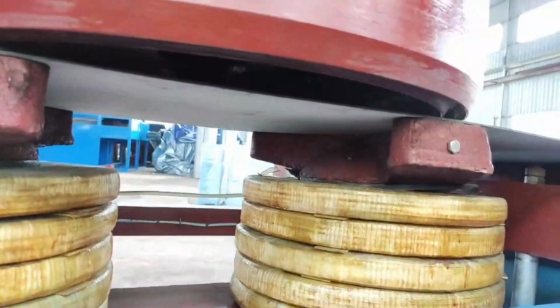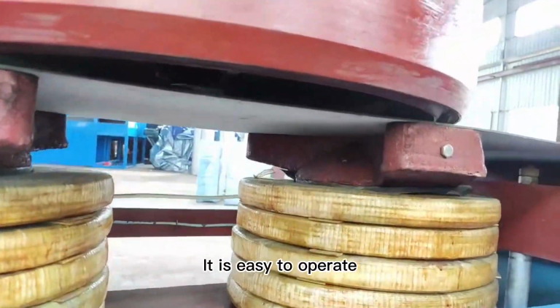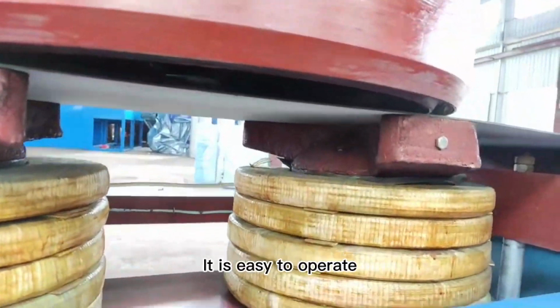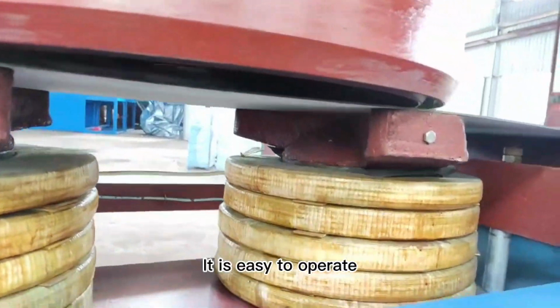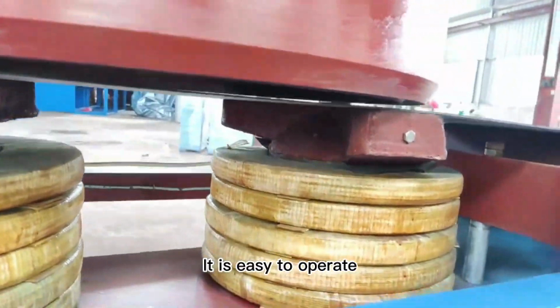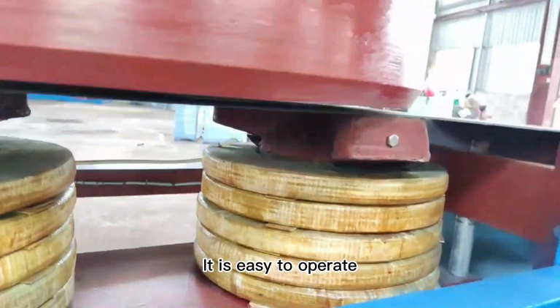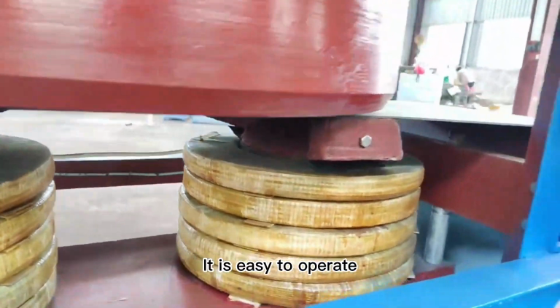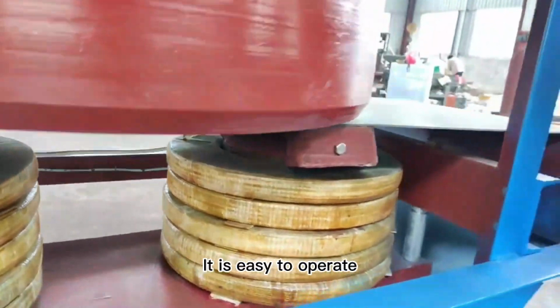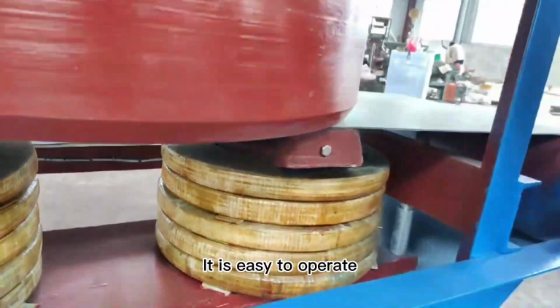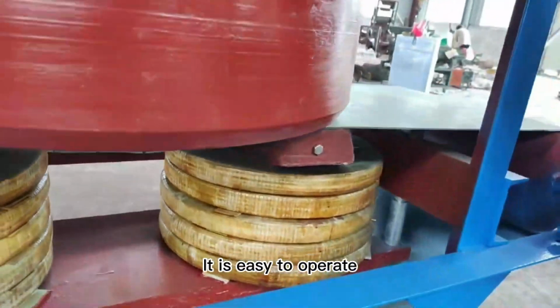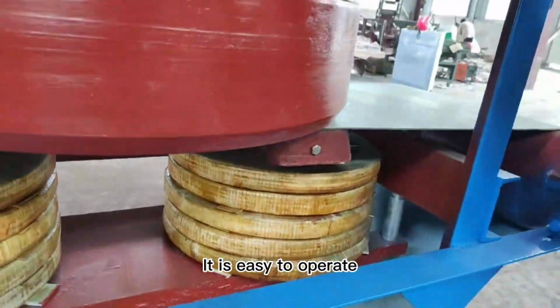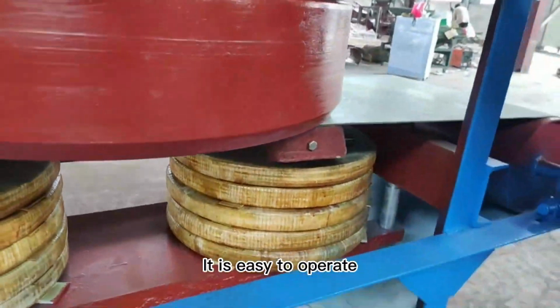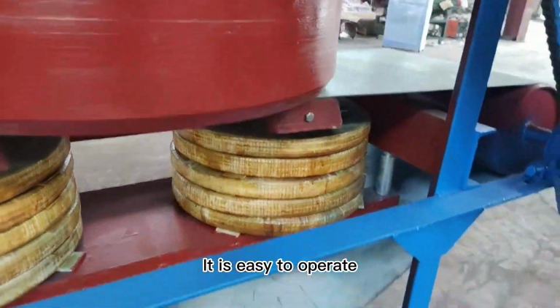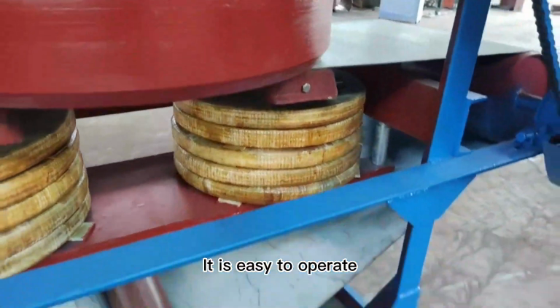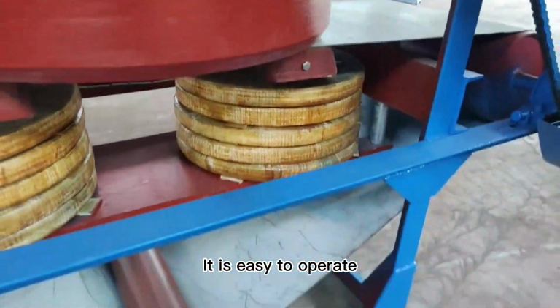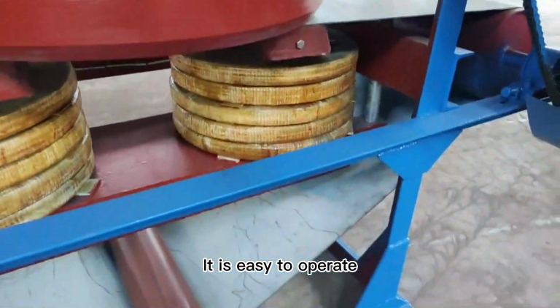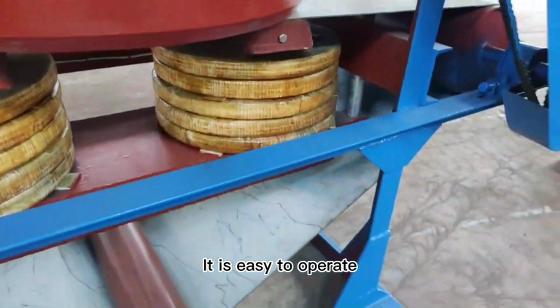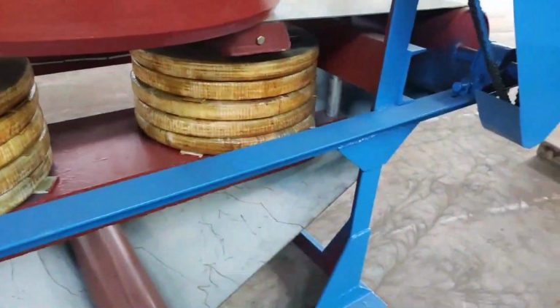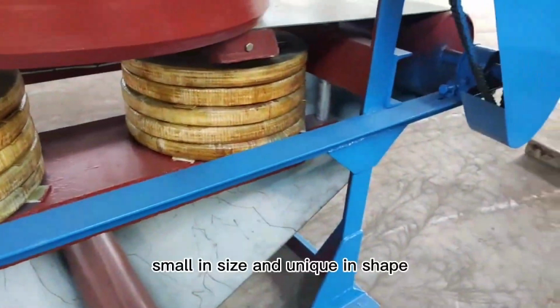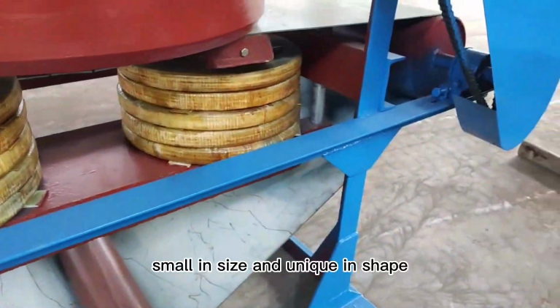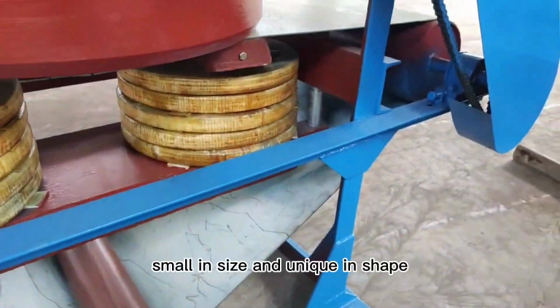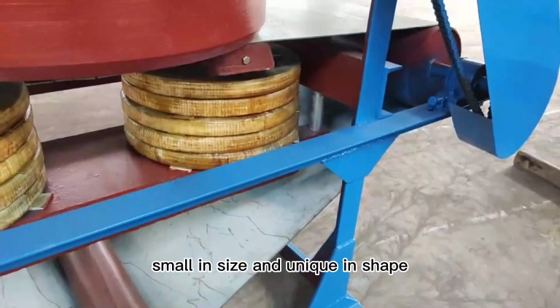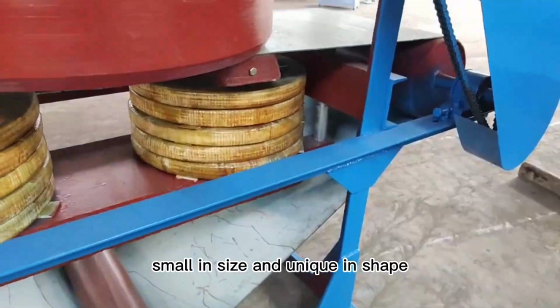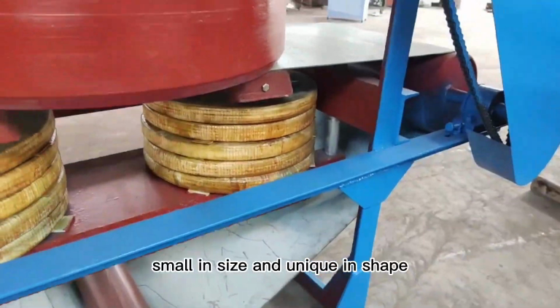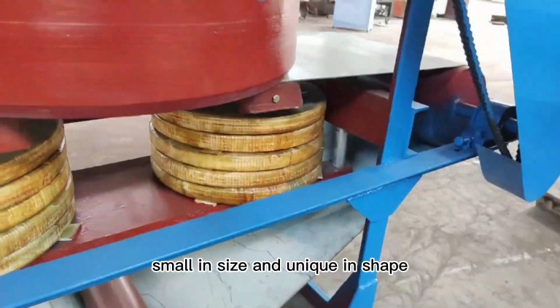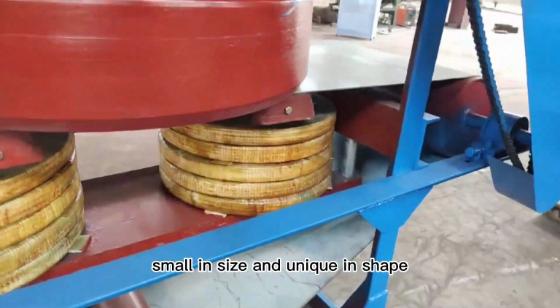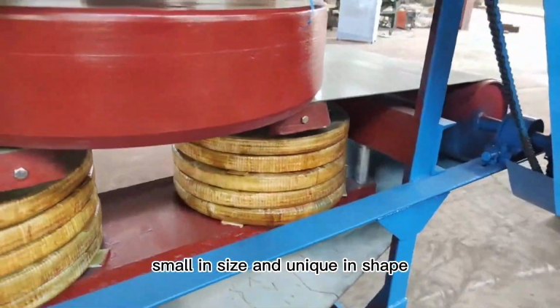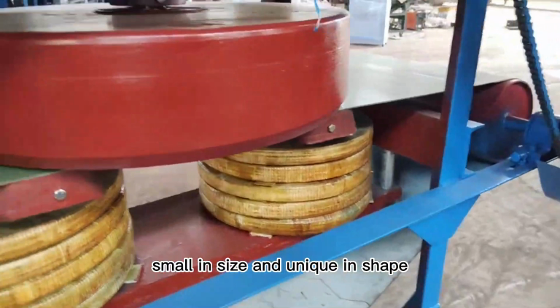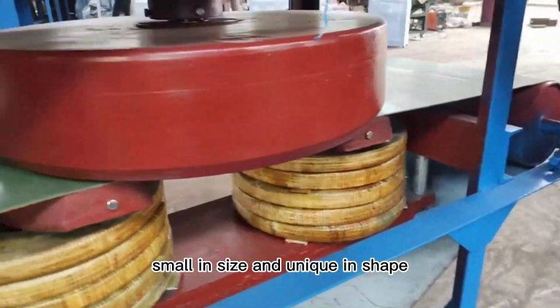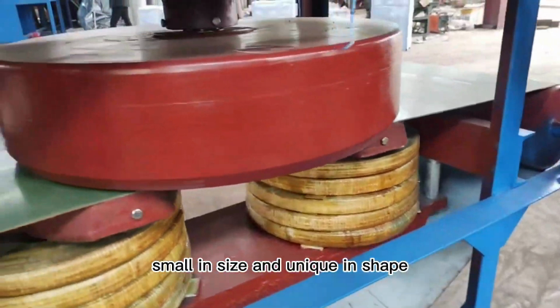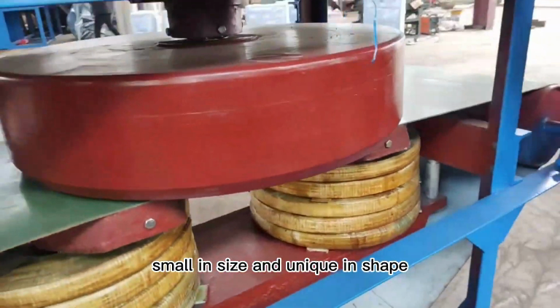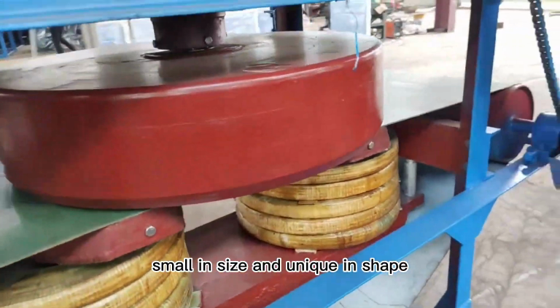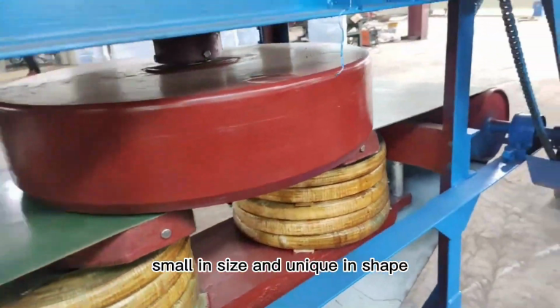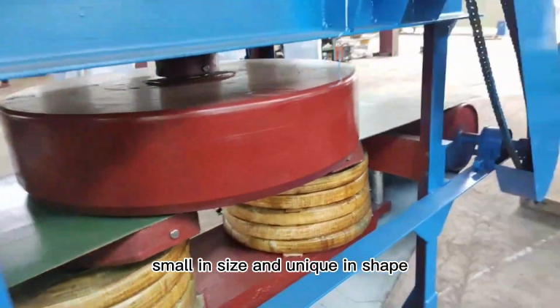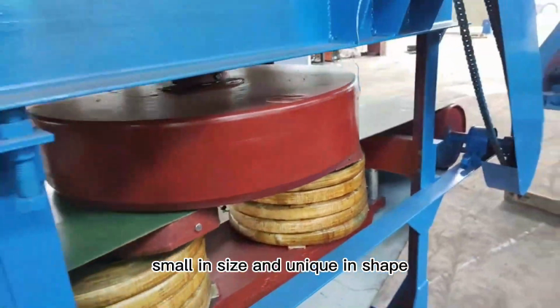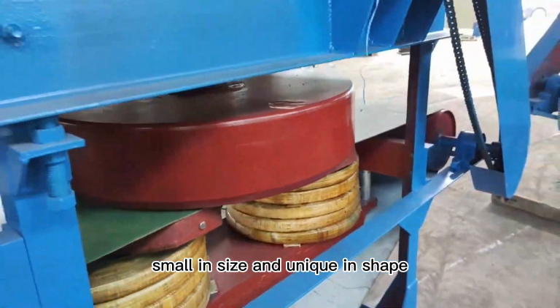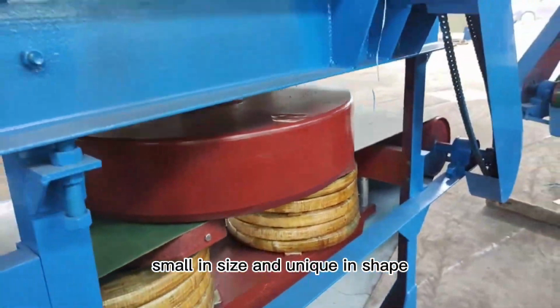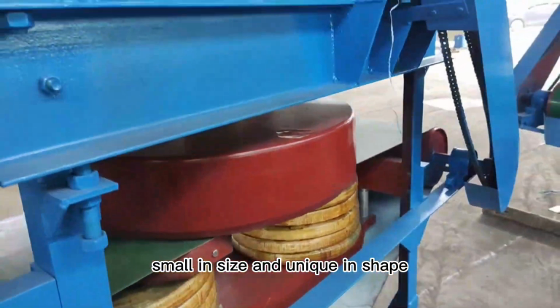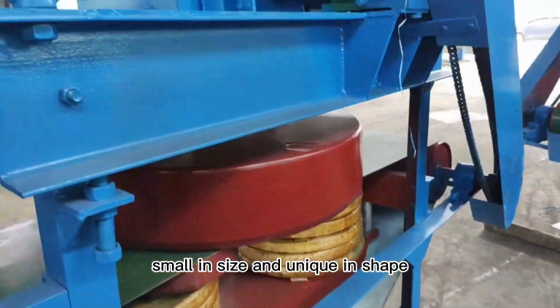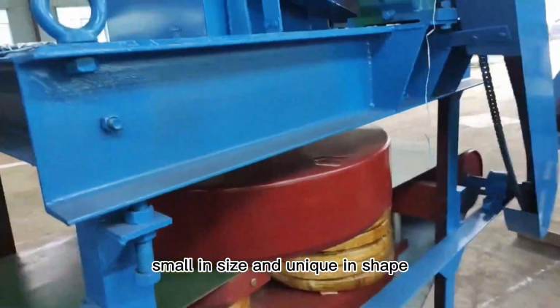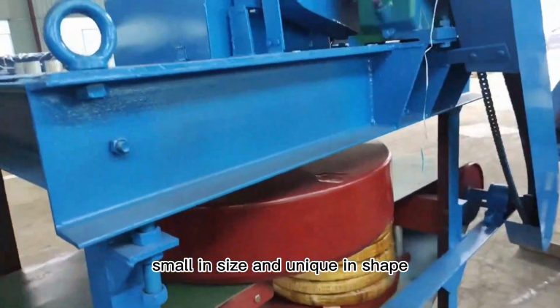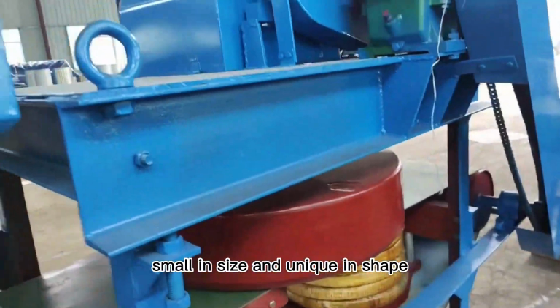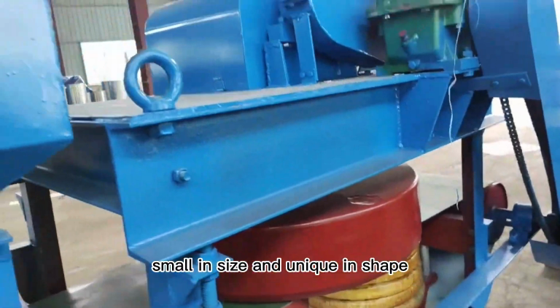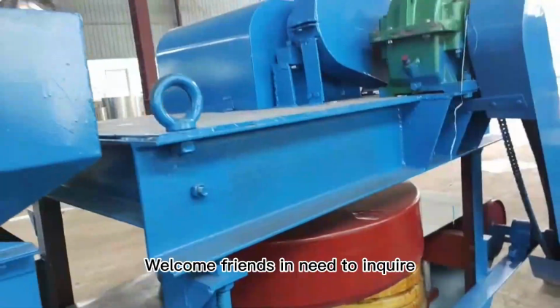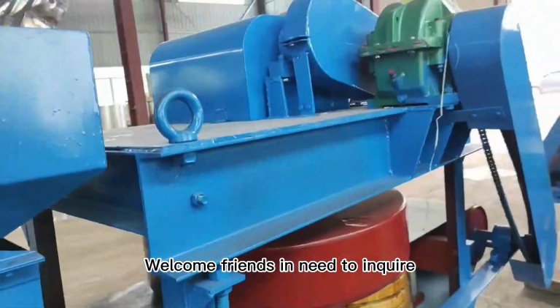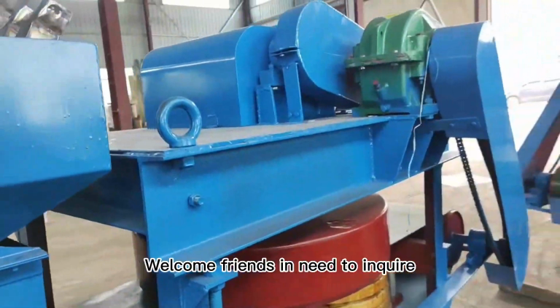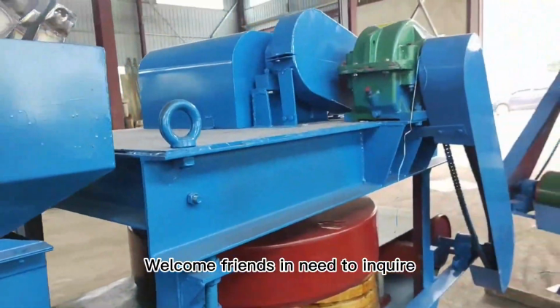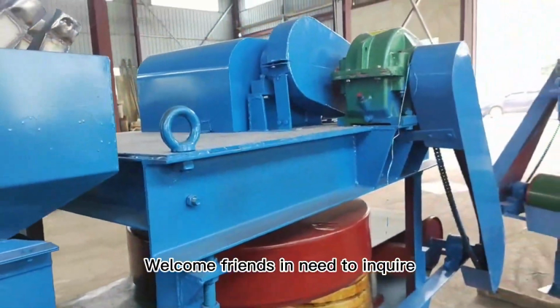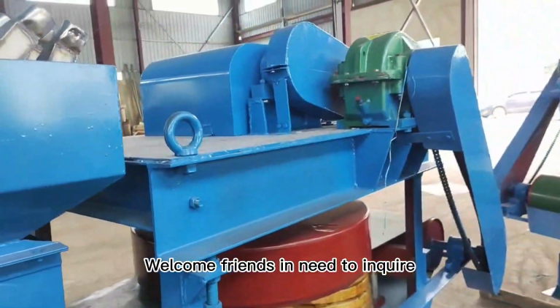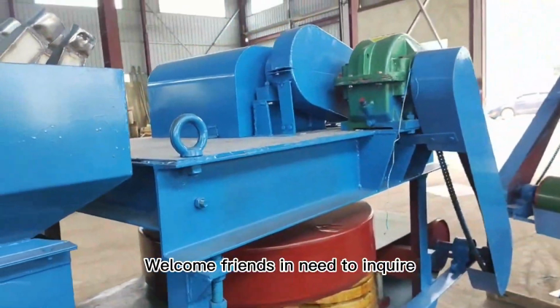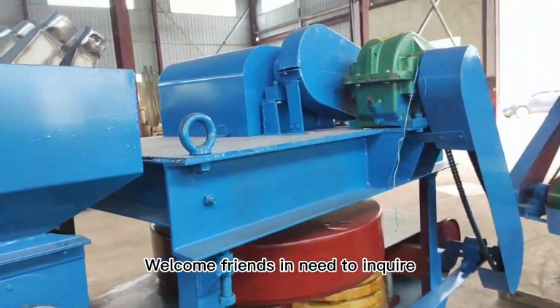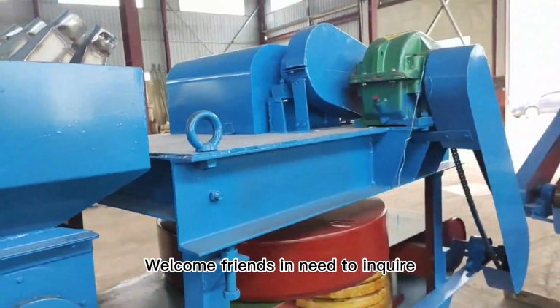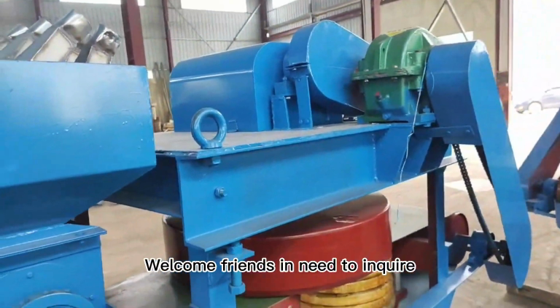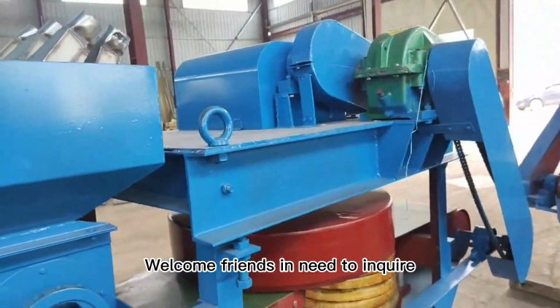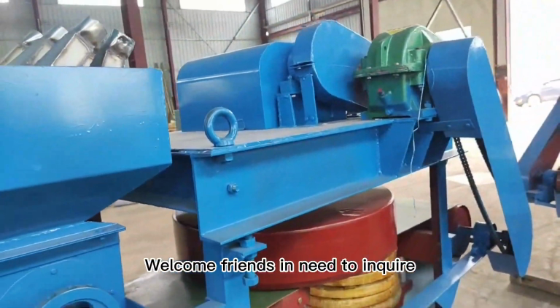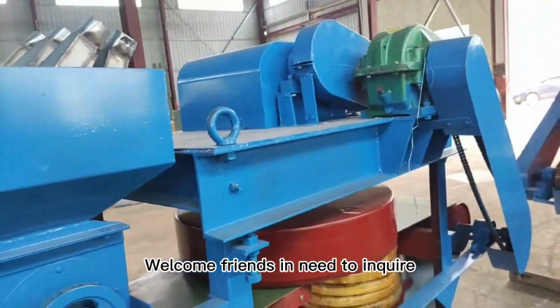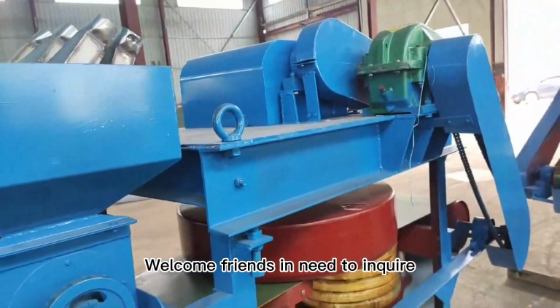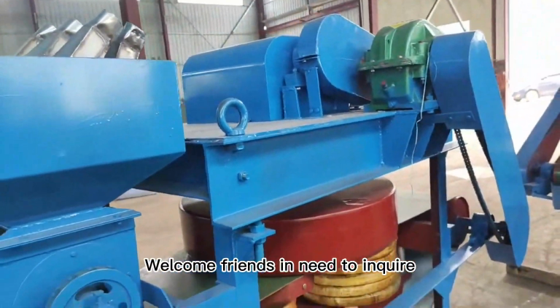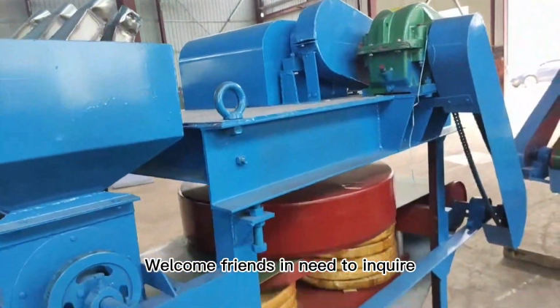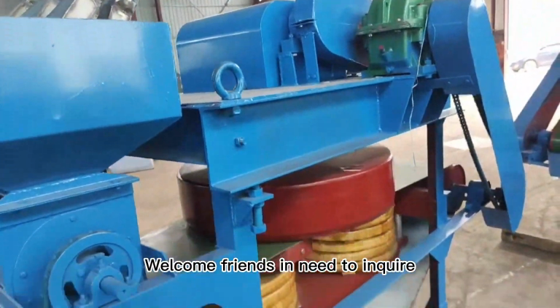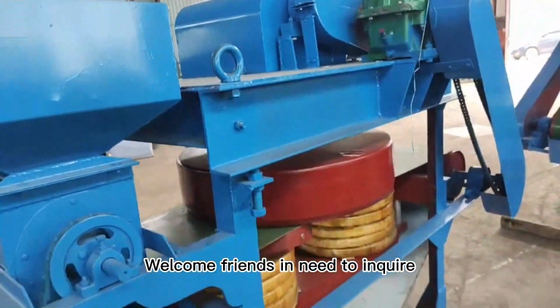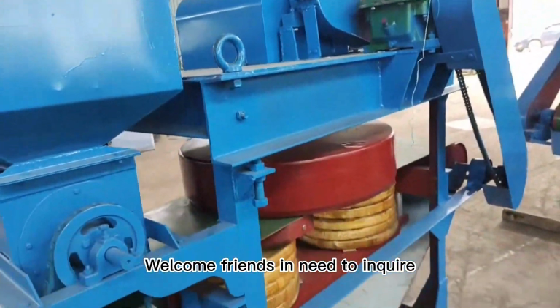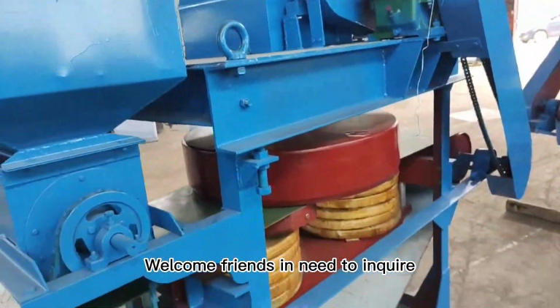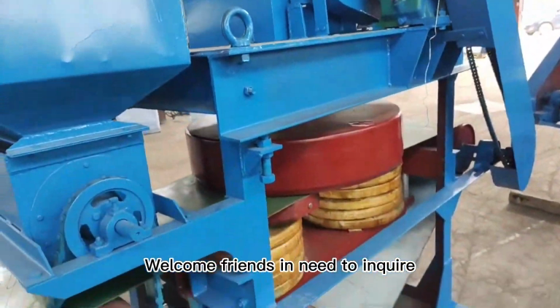It is easy to operate, small in size, and unique in shape. Welcome — friends in need are welcome to inquire.